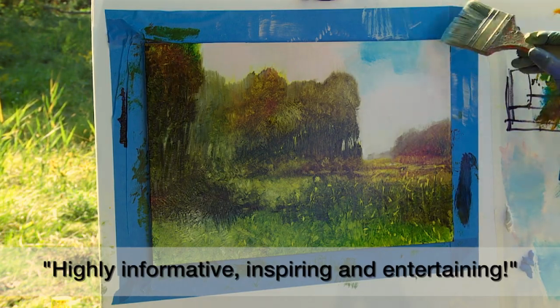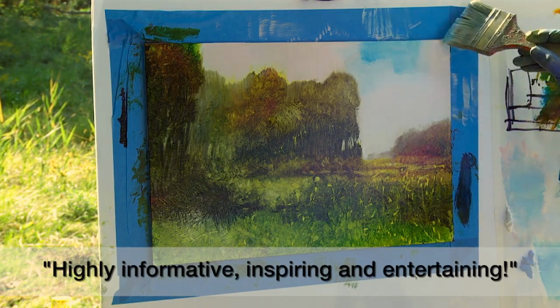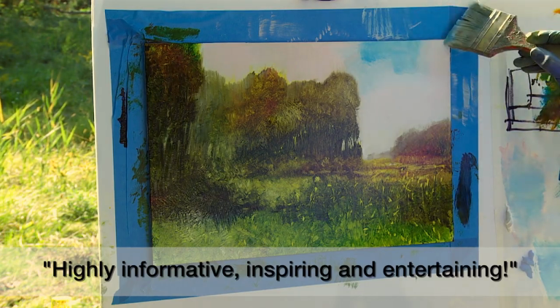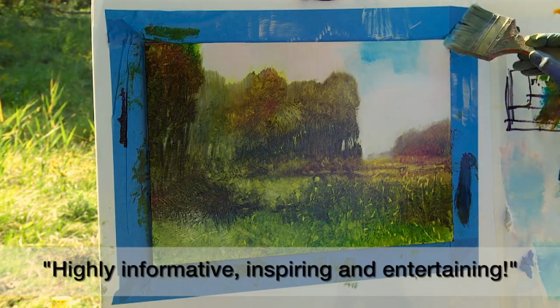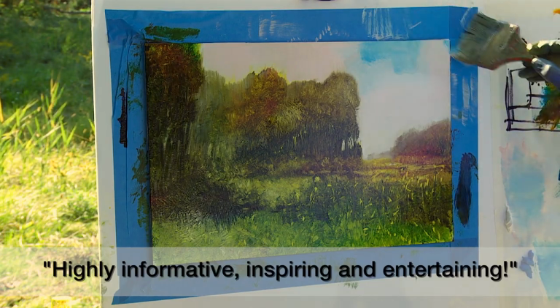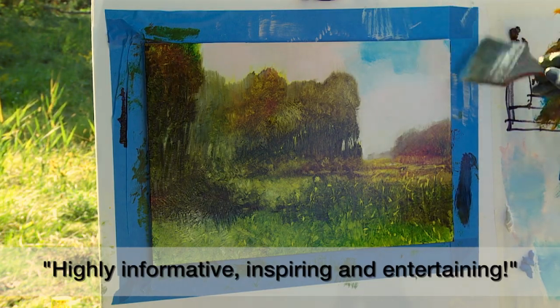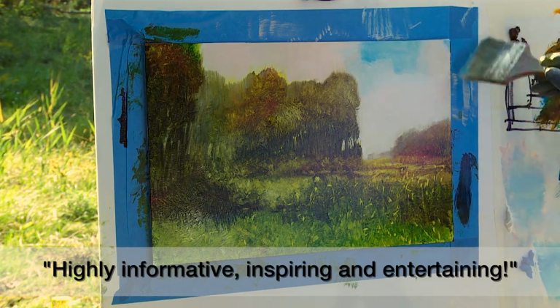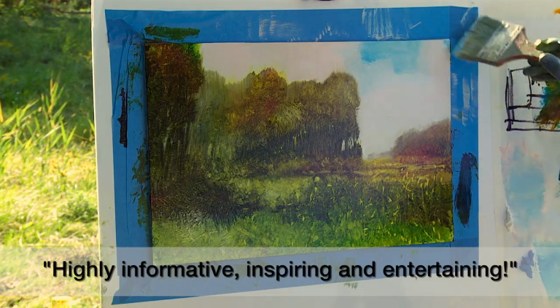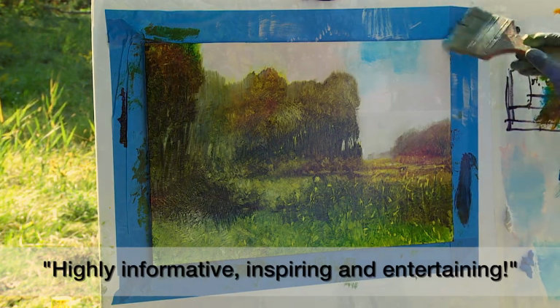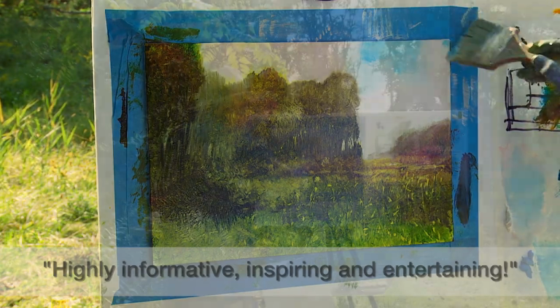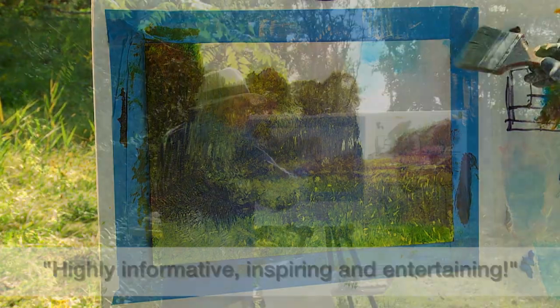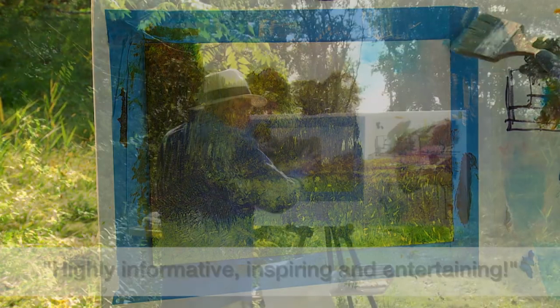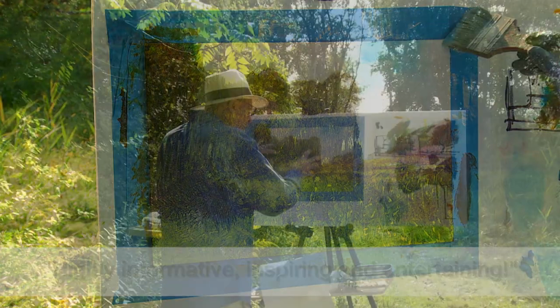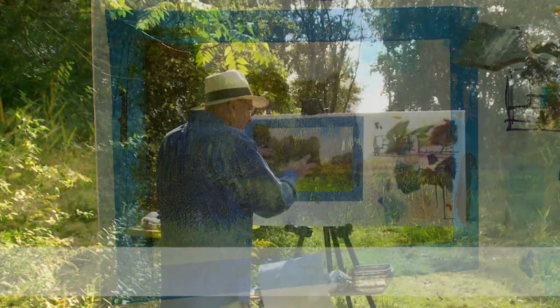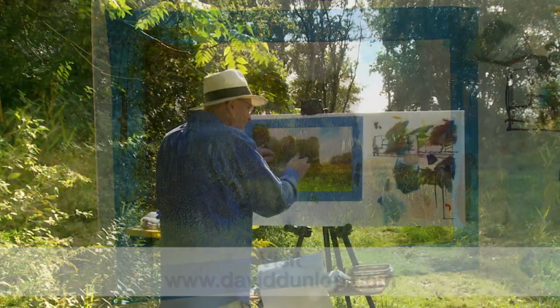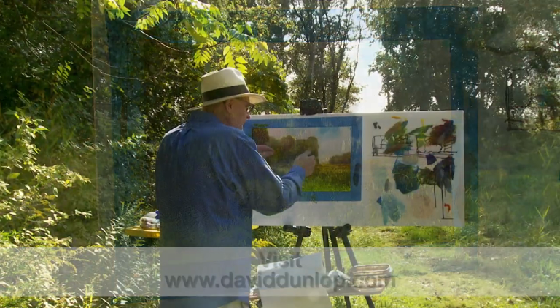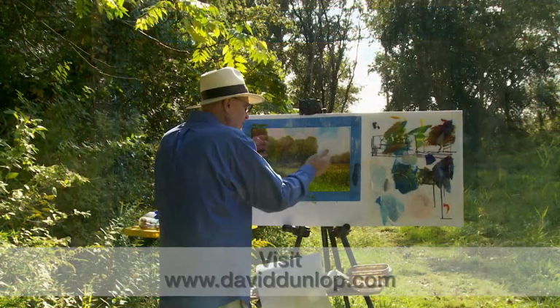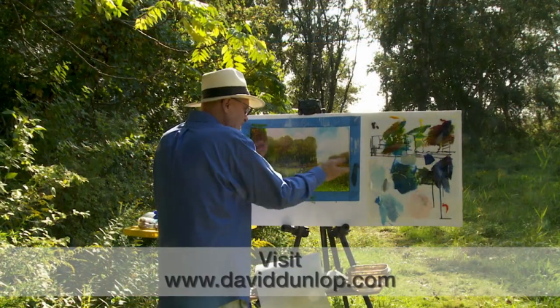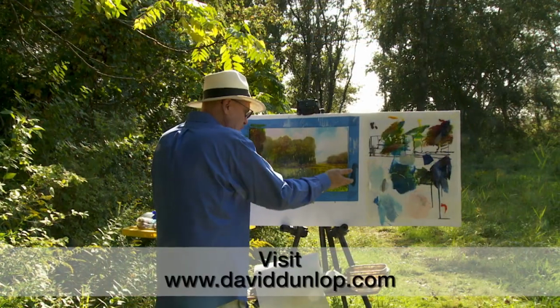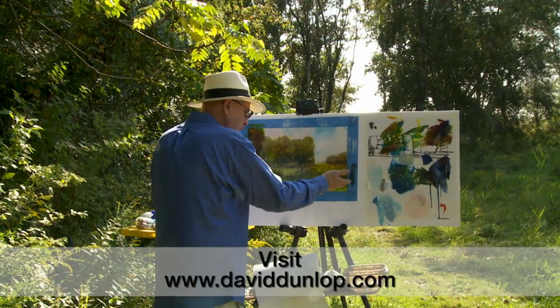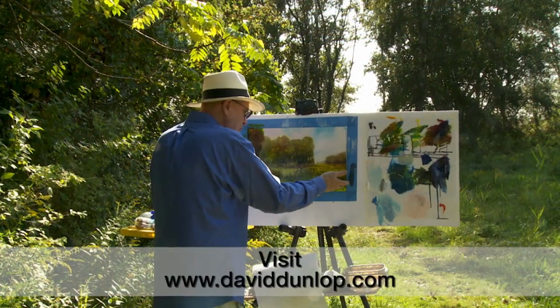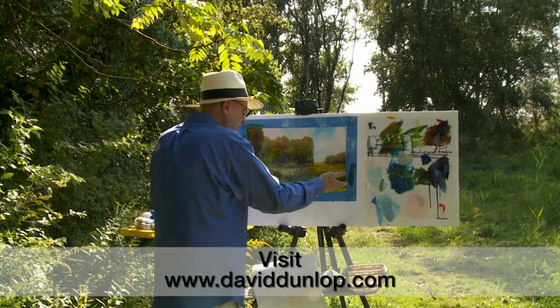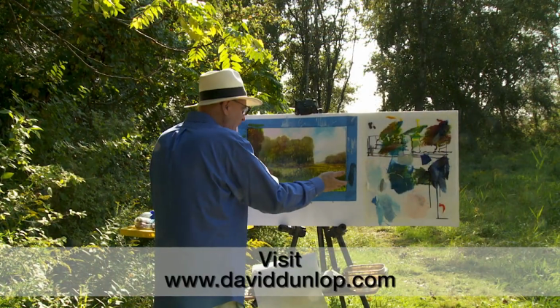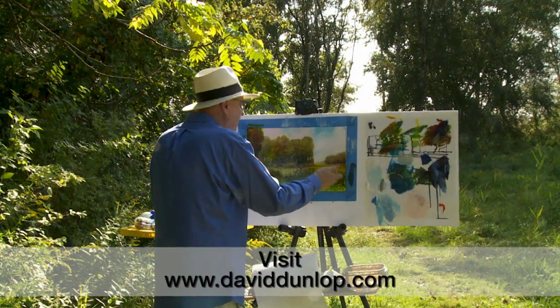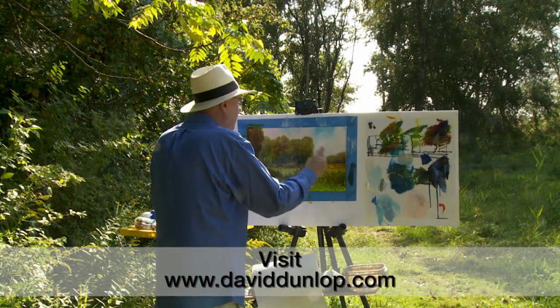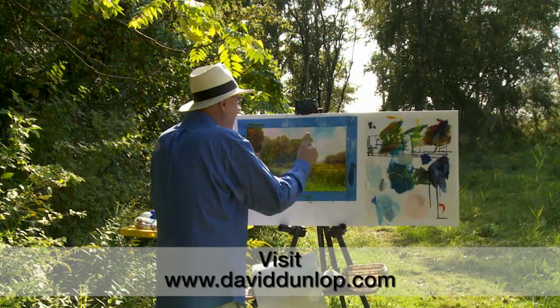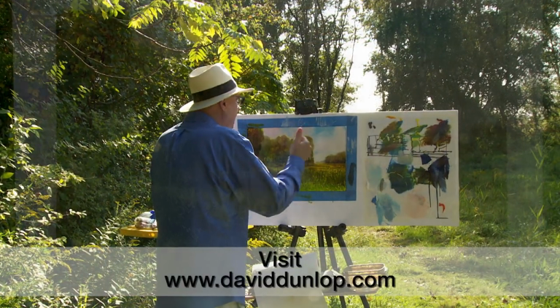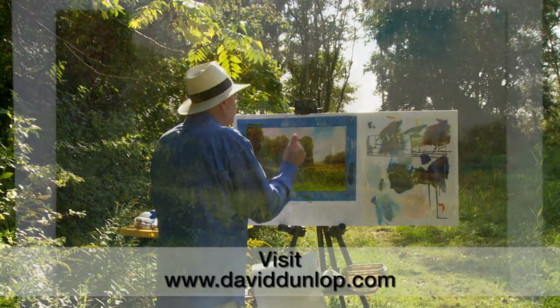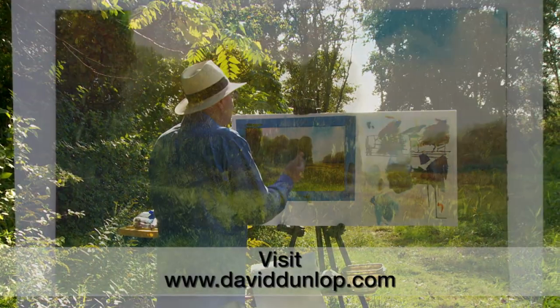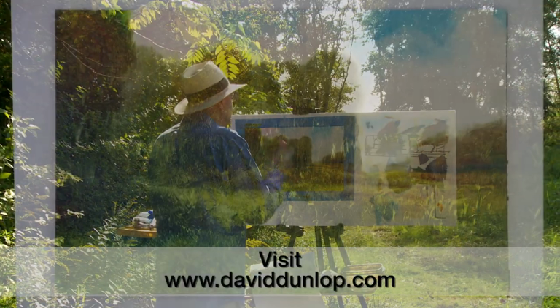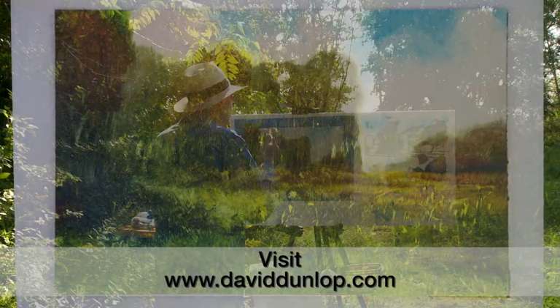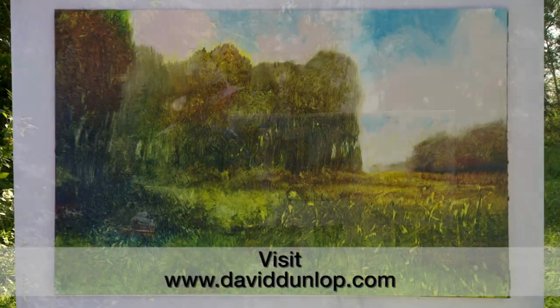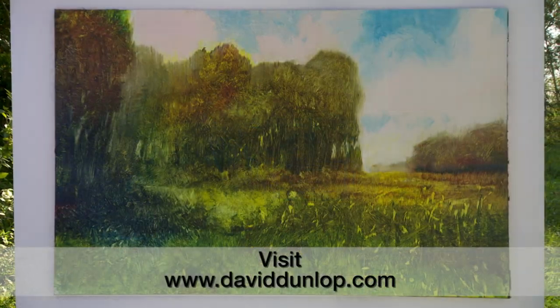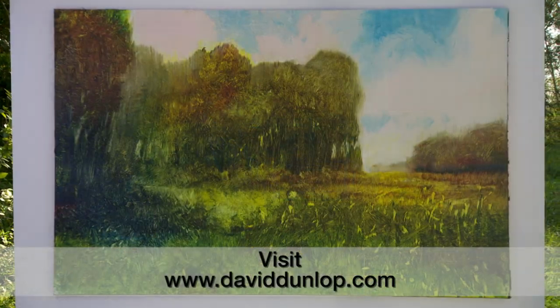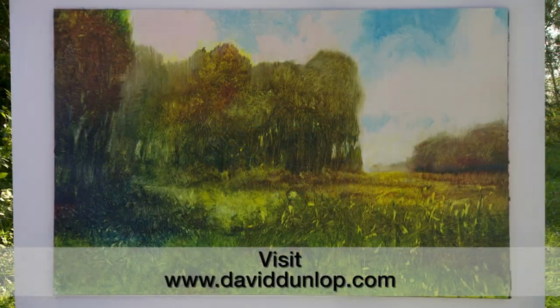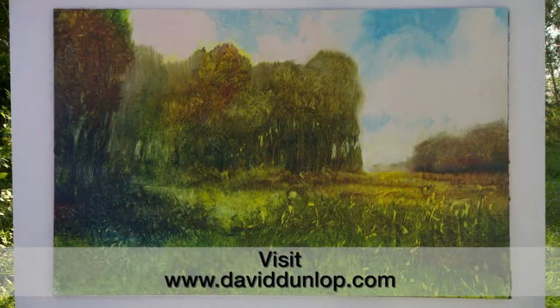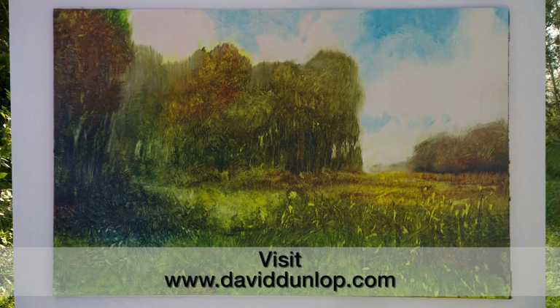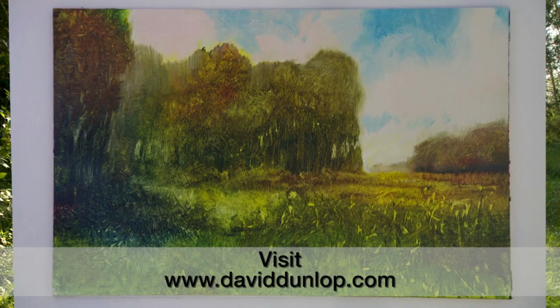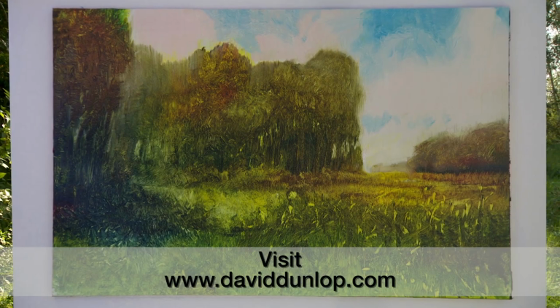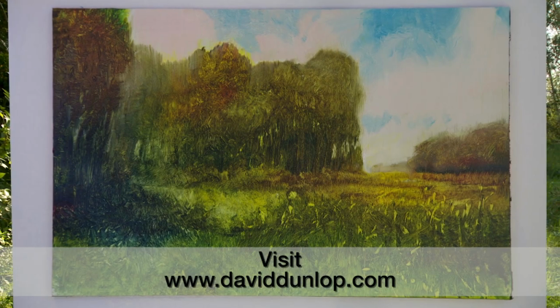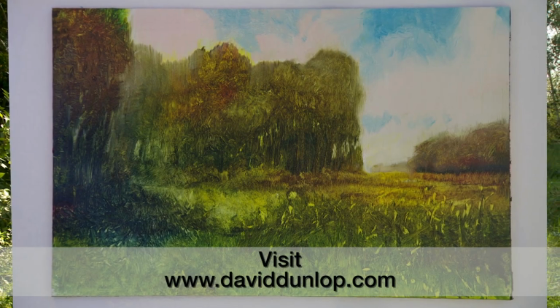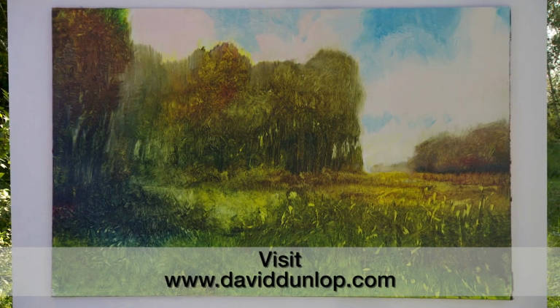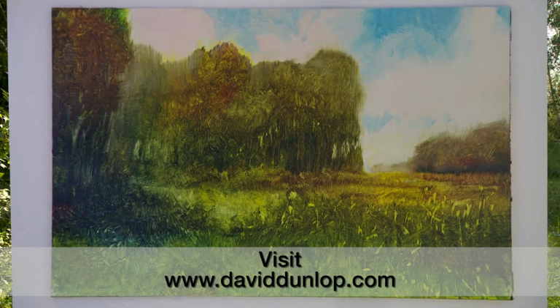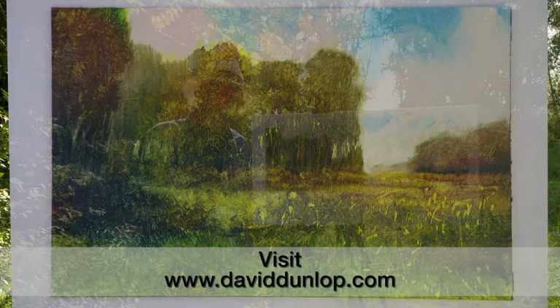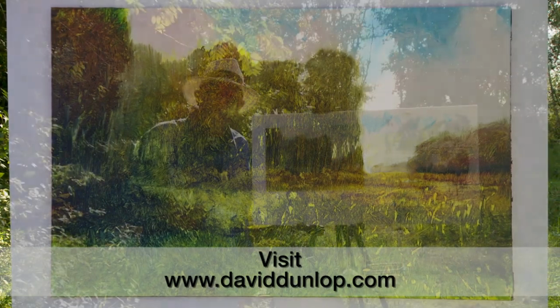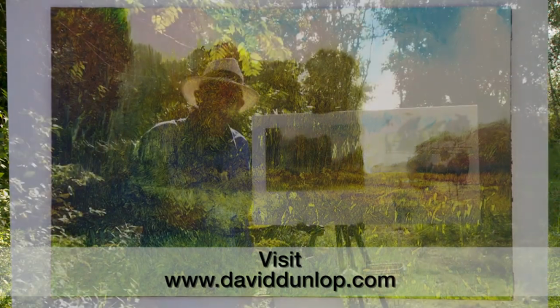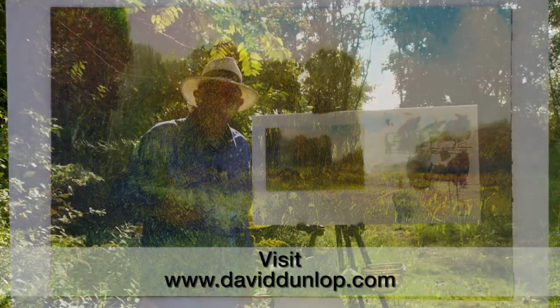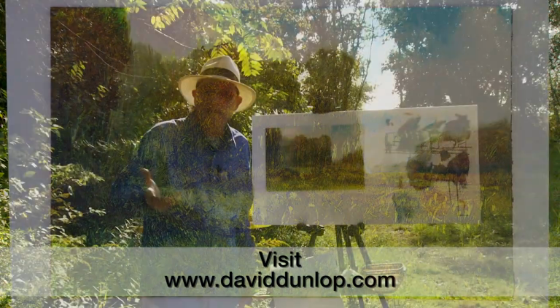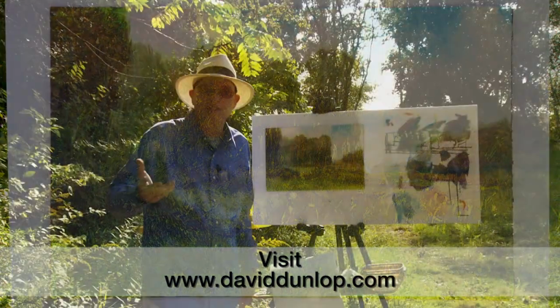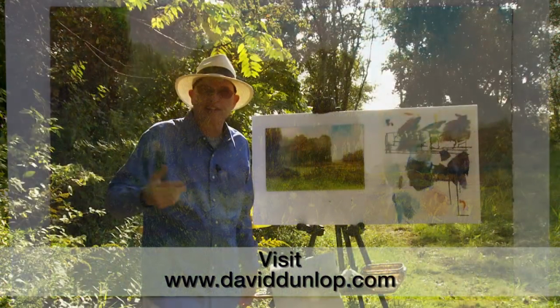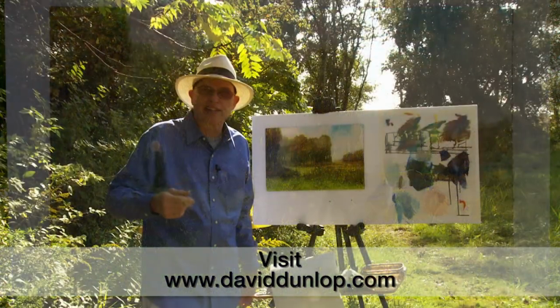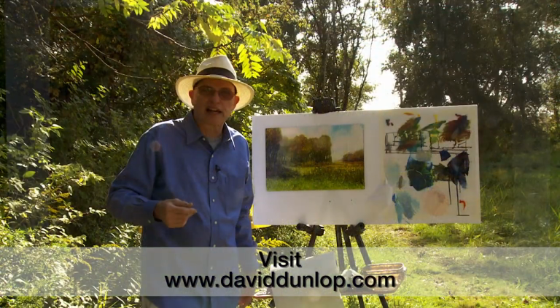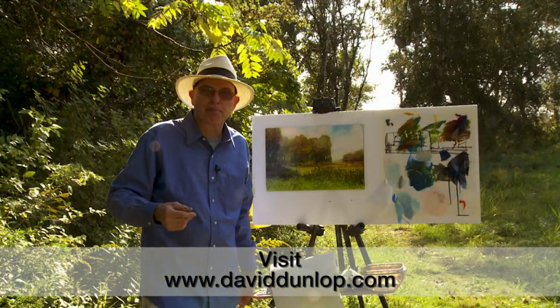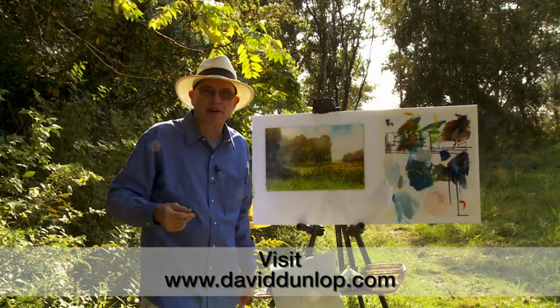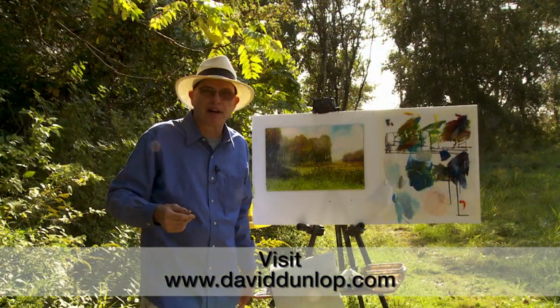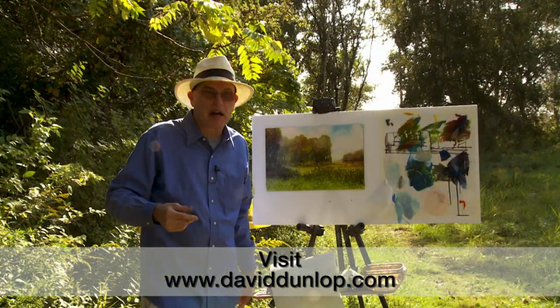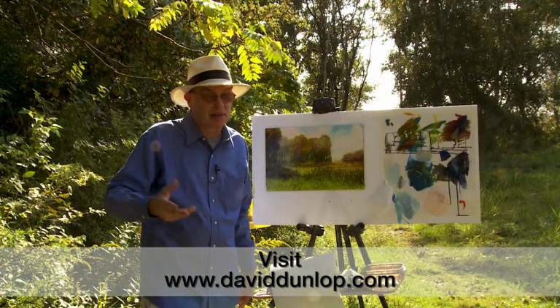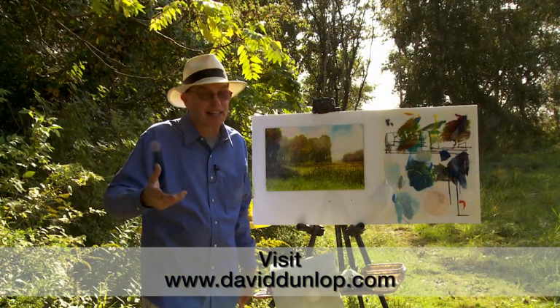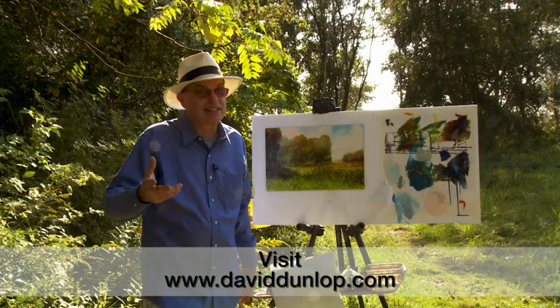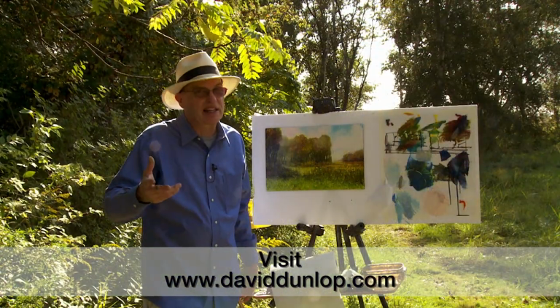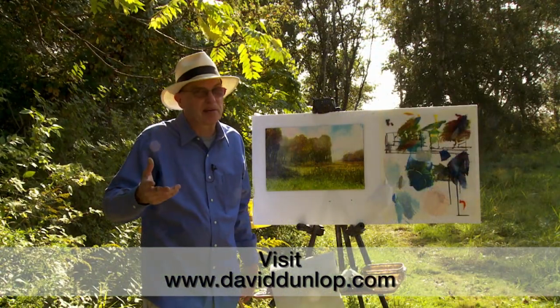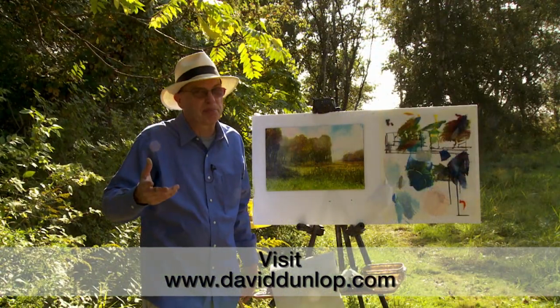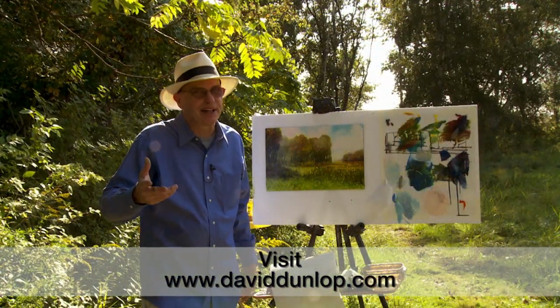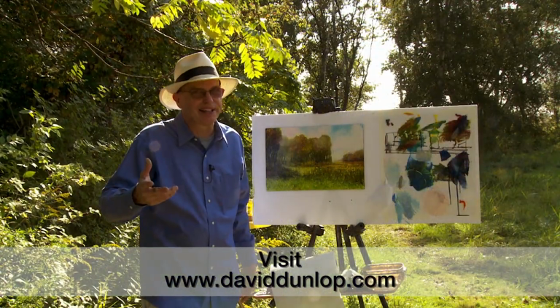I'm going to take away this tape and leave you with the window. I'm David Dunlop, I'm a landscape painter.